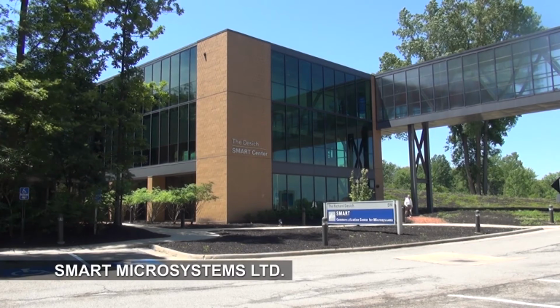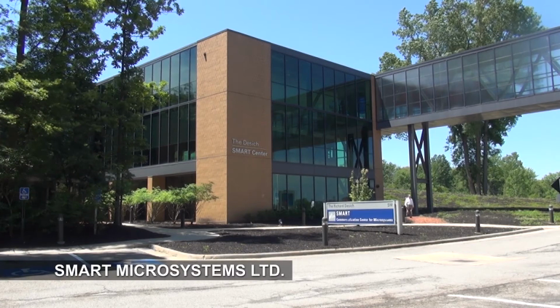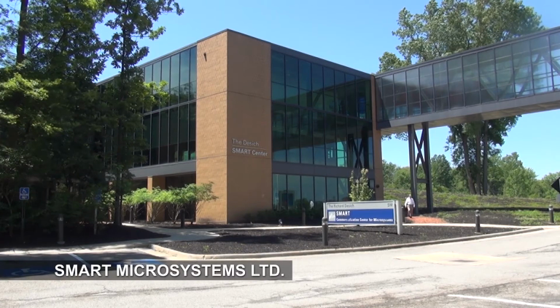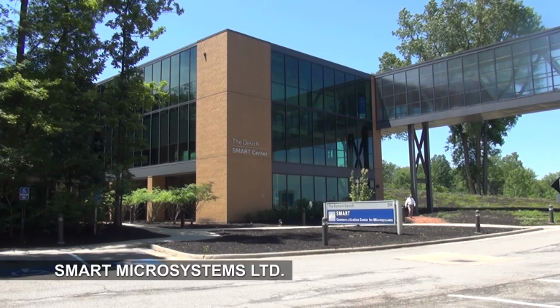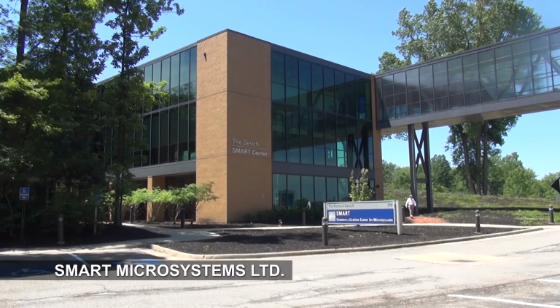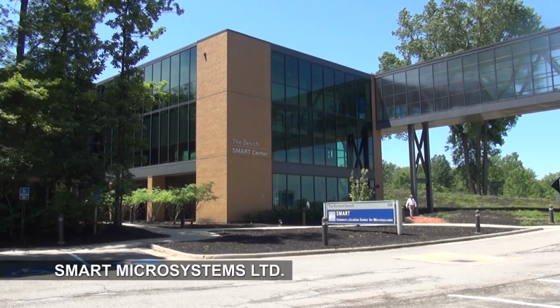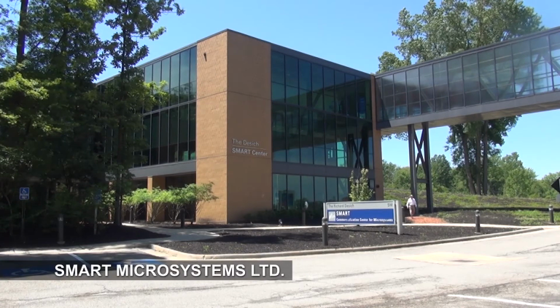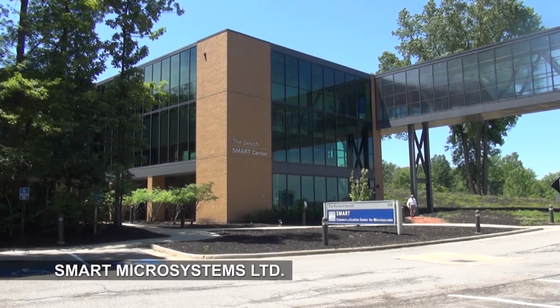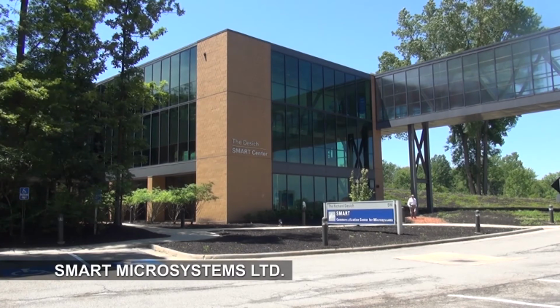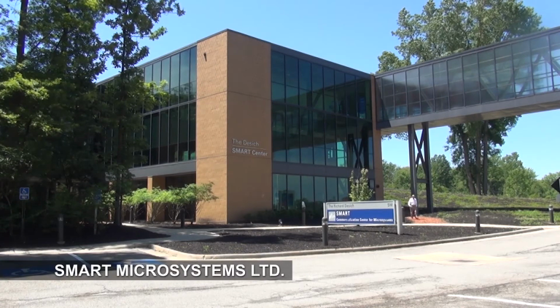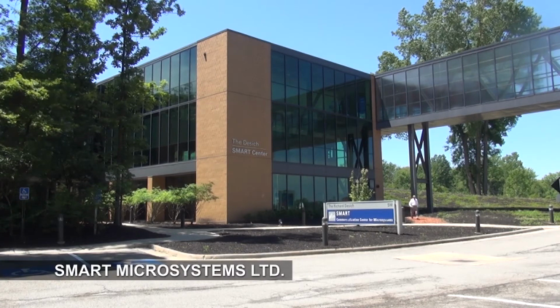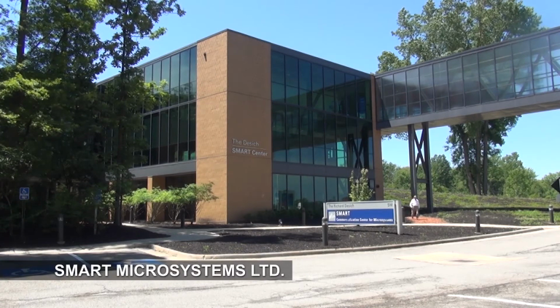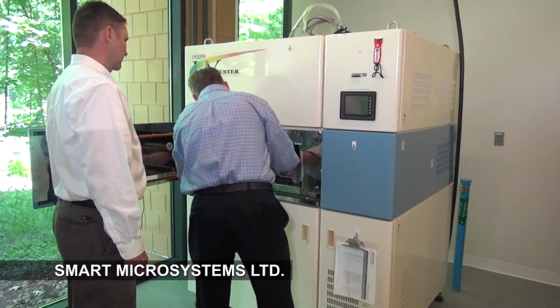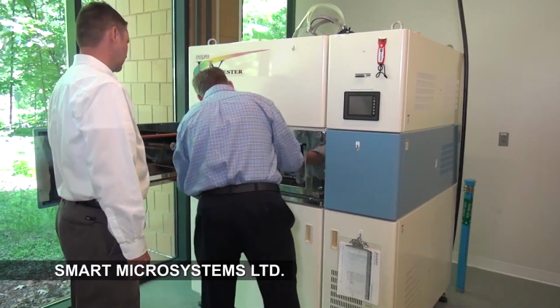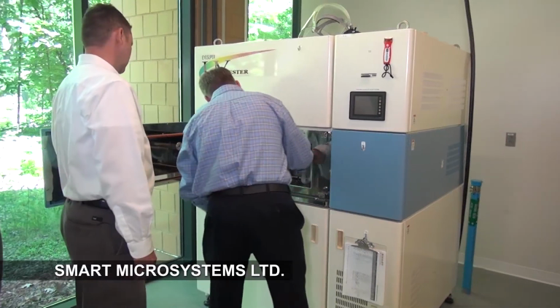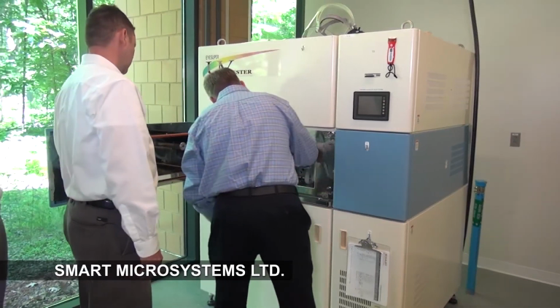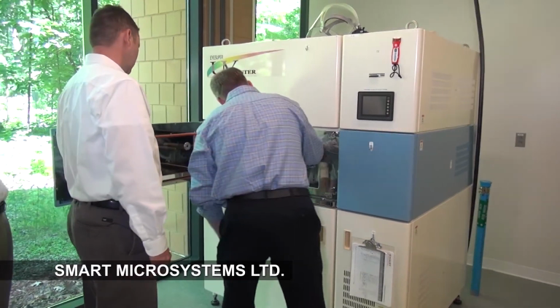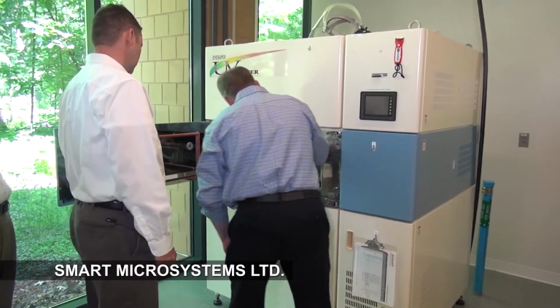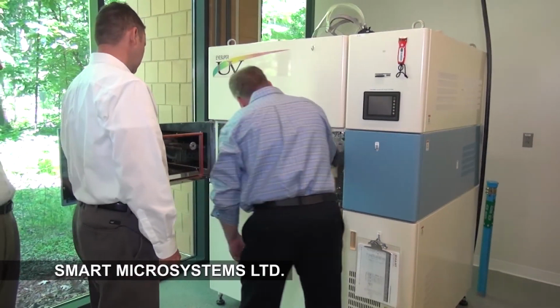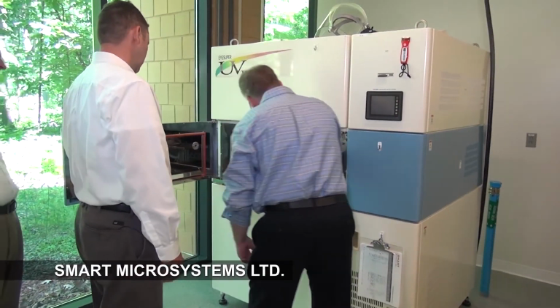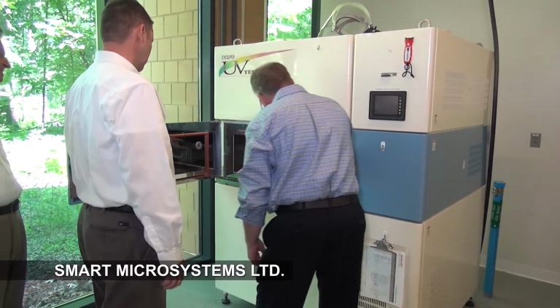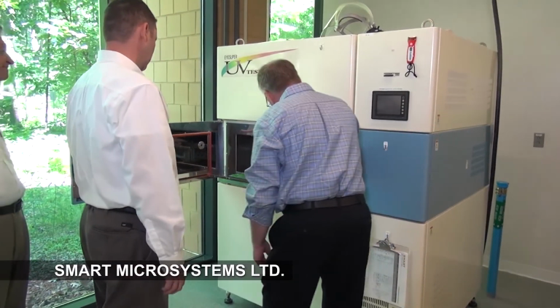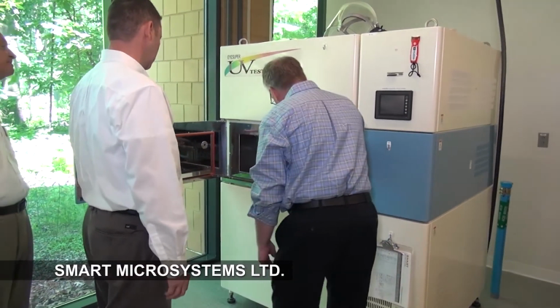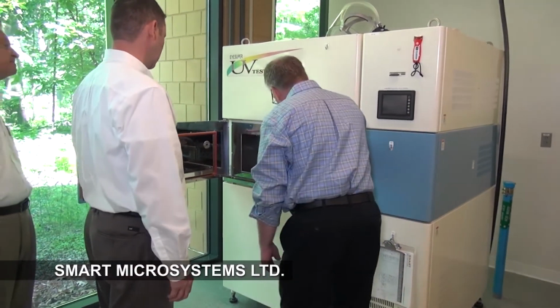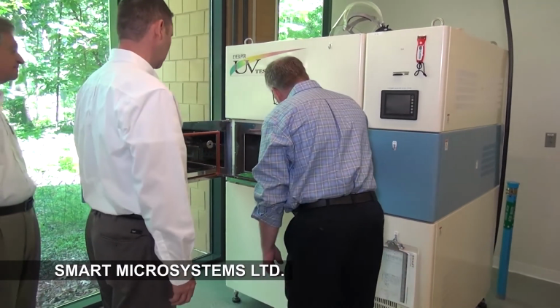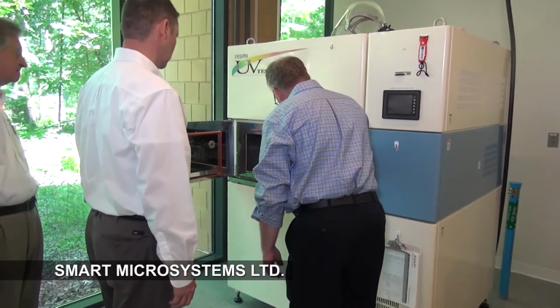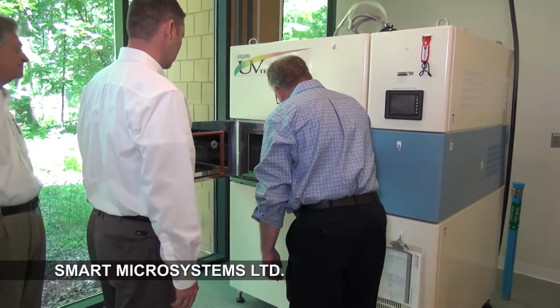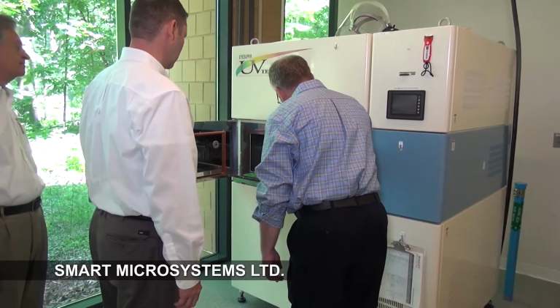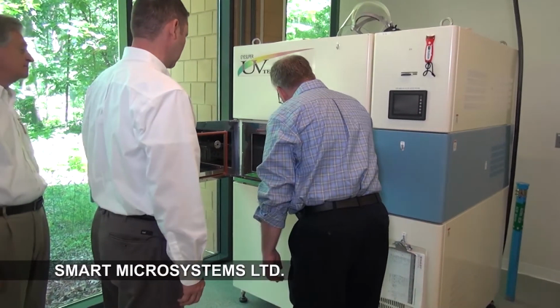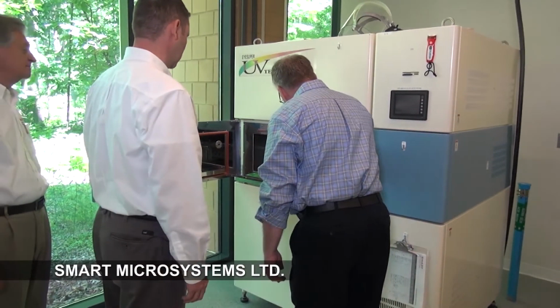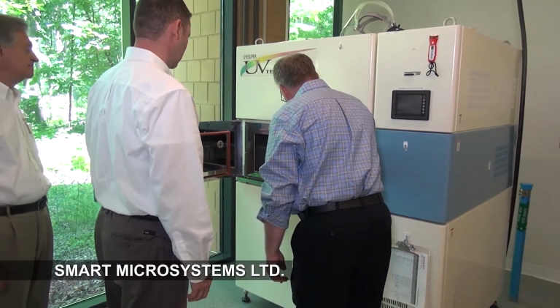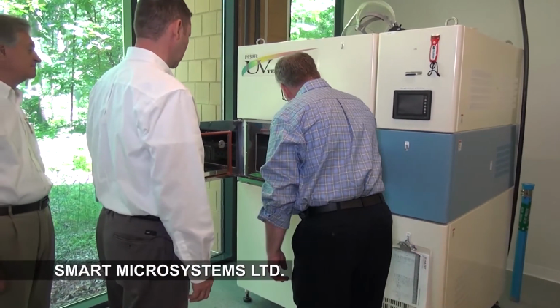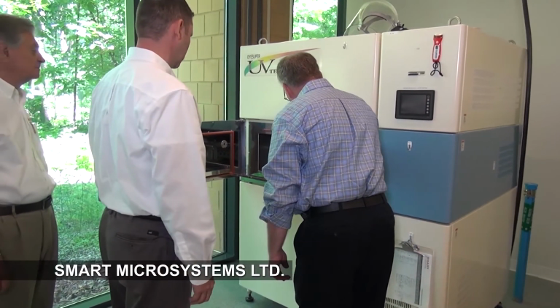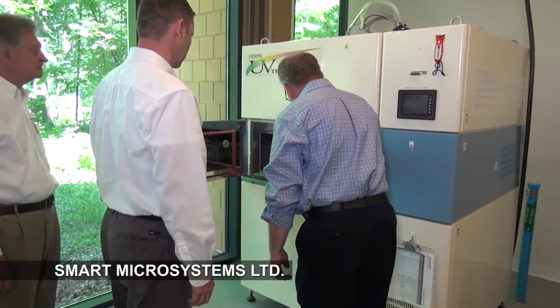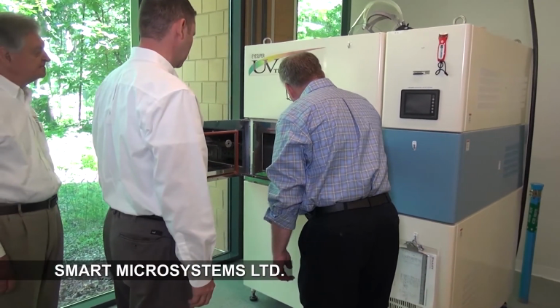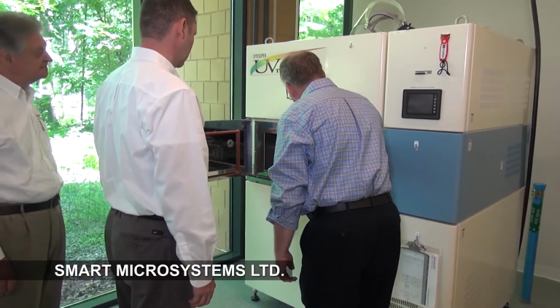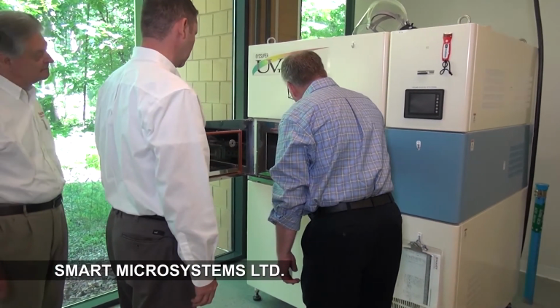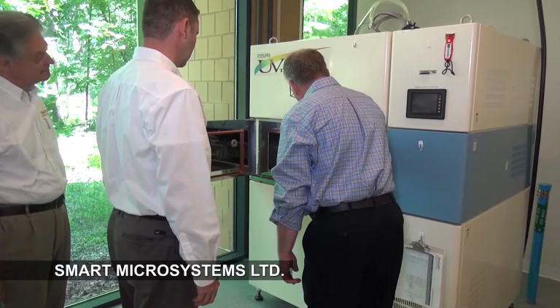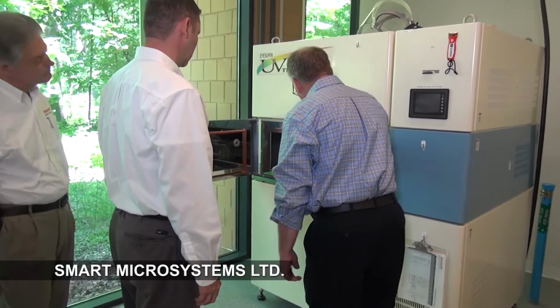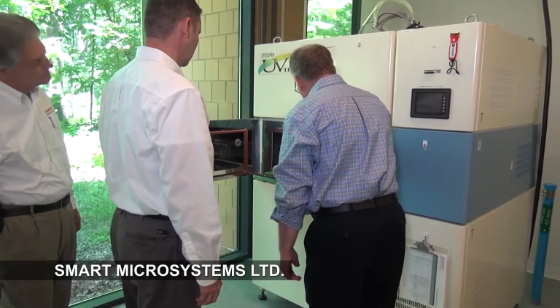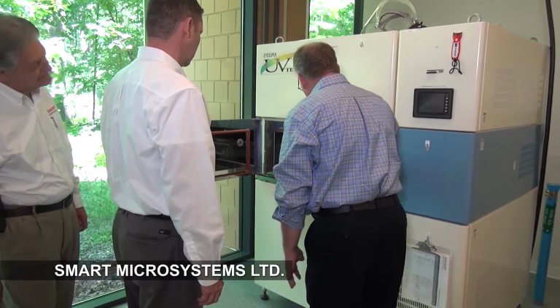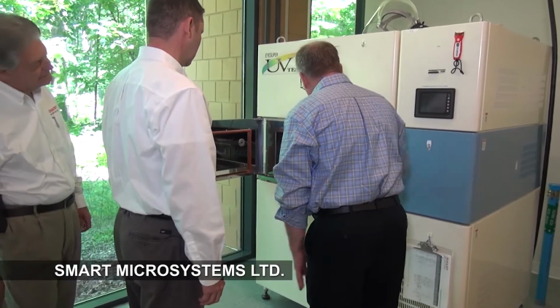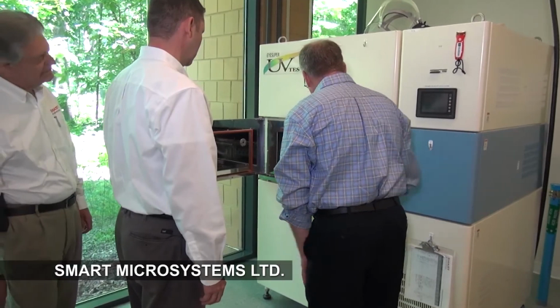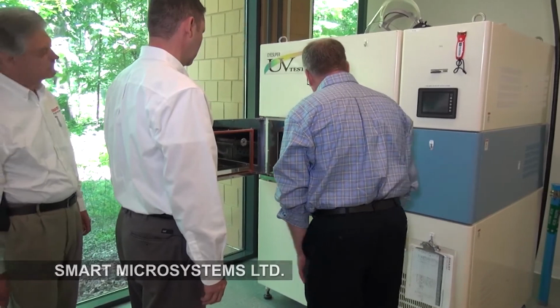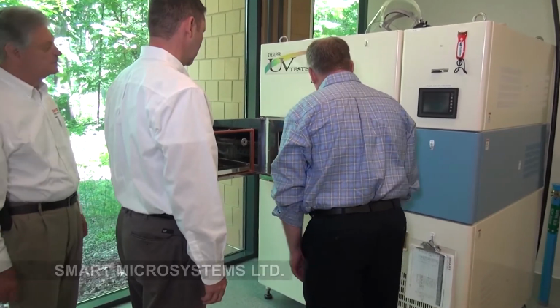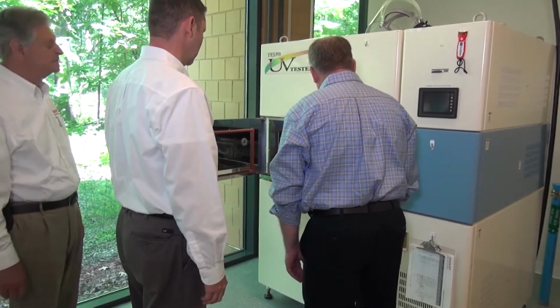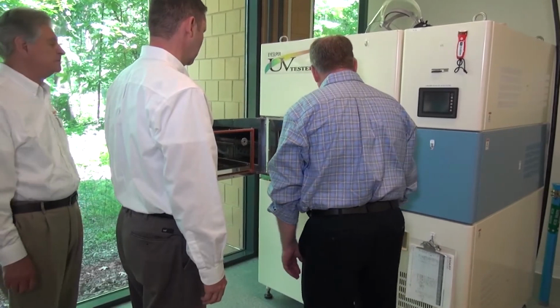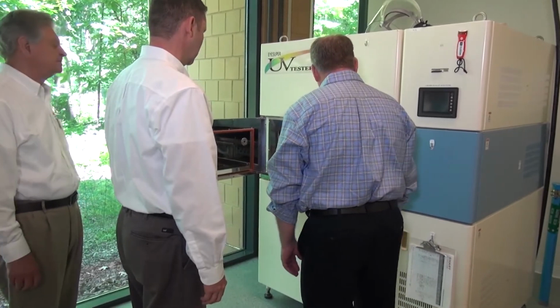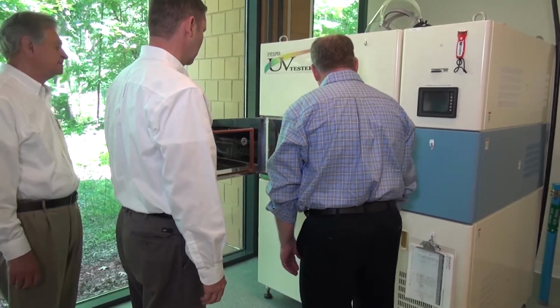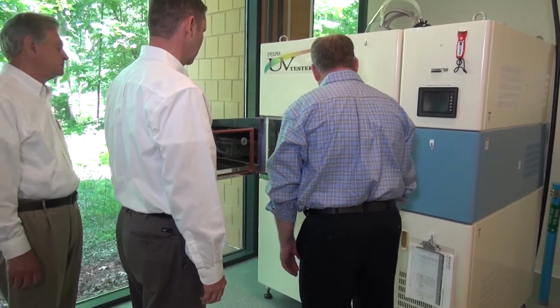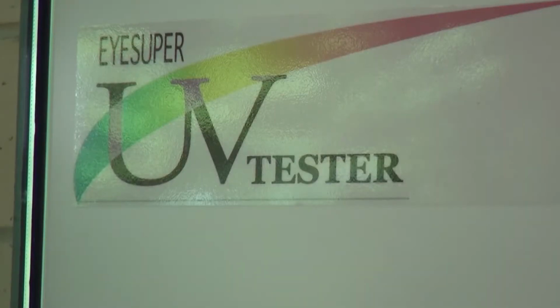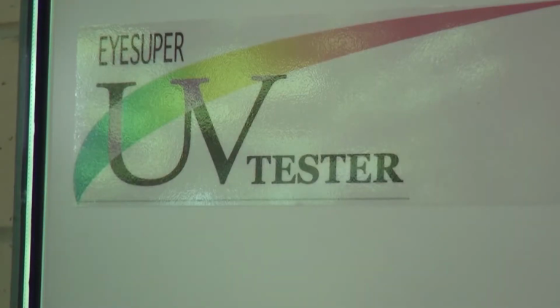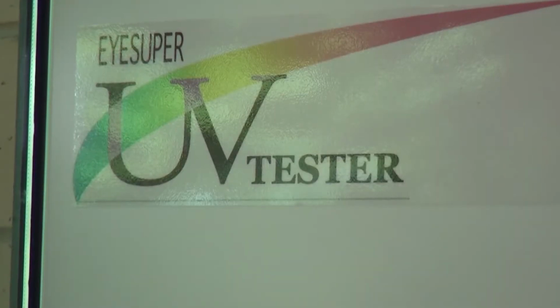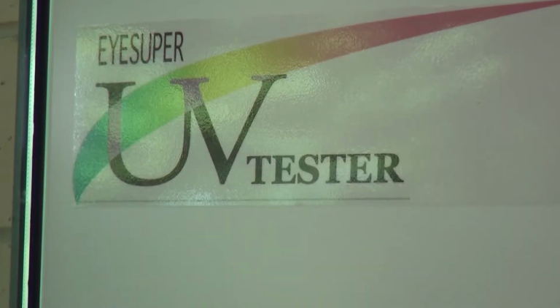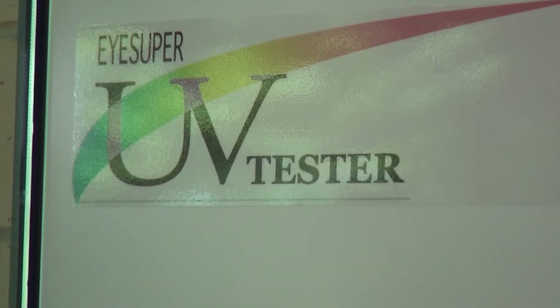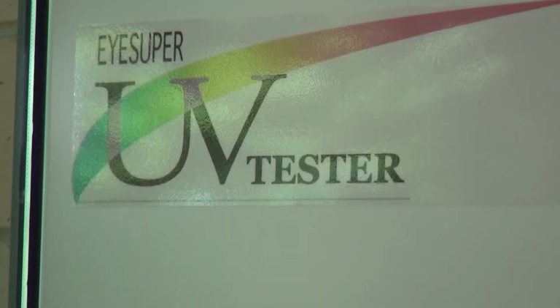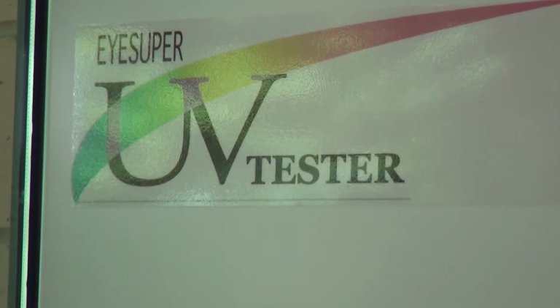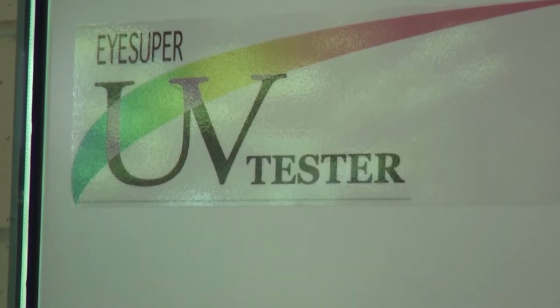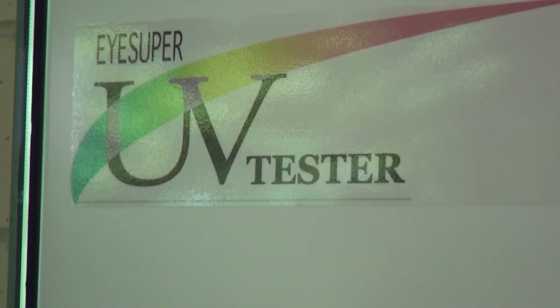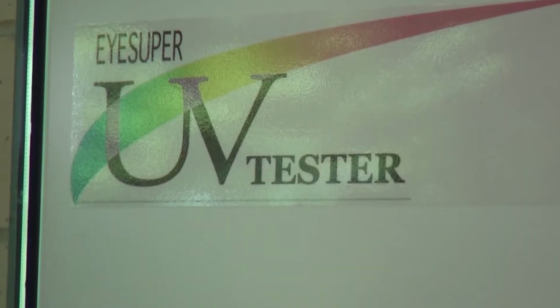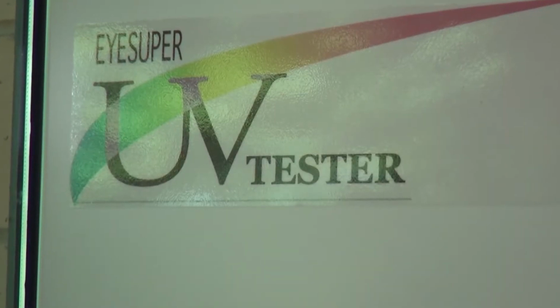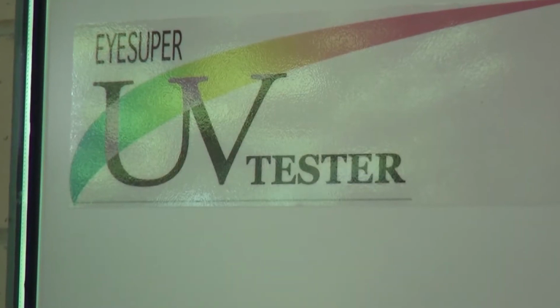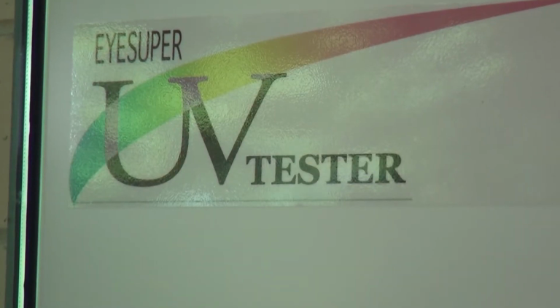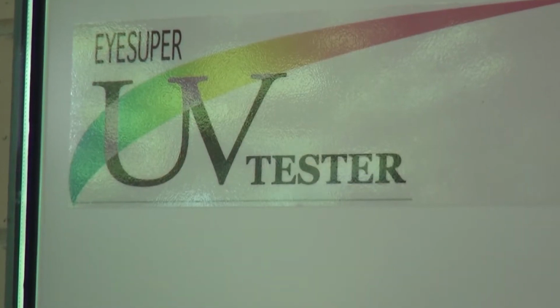Manaponeus, Managing Director at Smart Microsystems, provides his commentary on their use of the iSuper UV Tester.